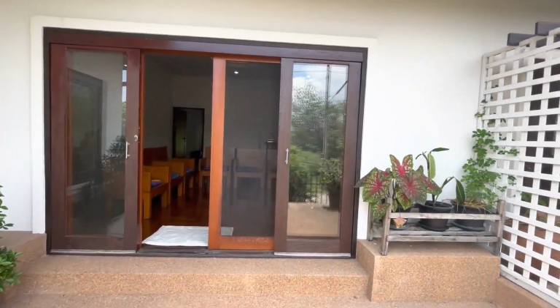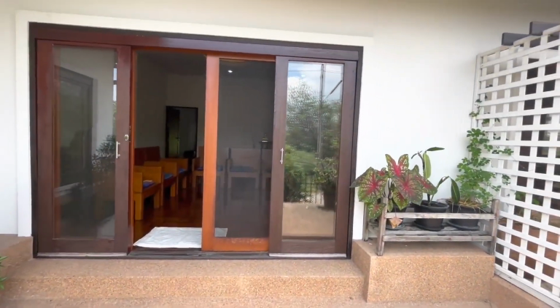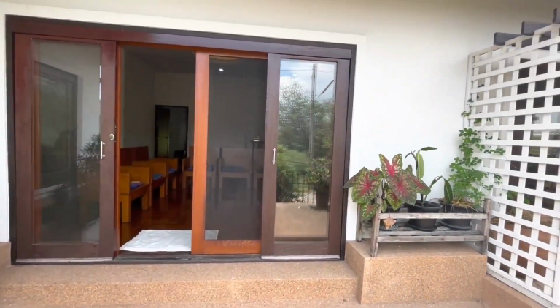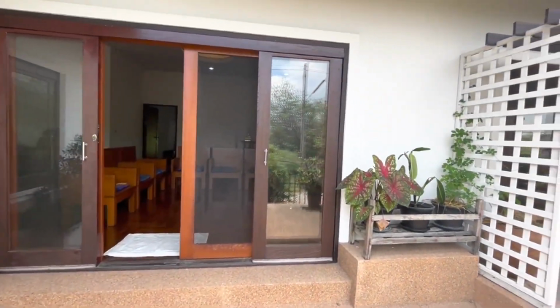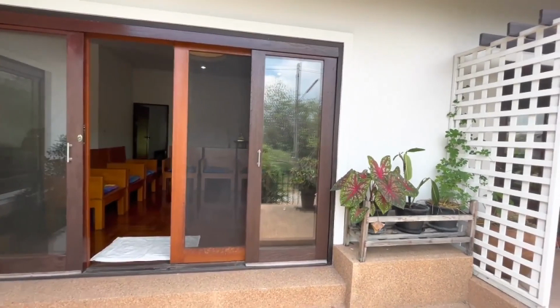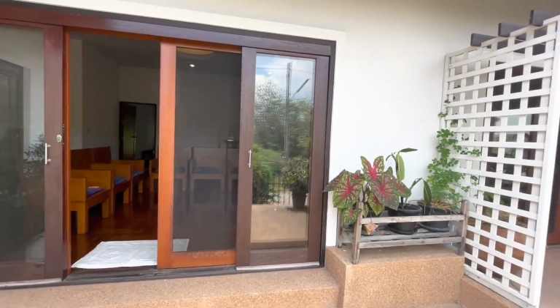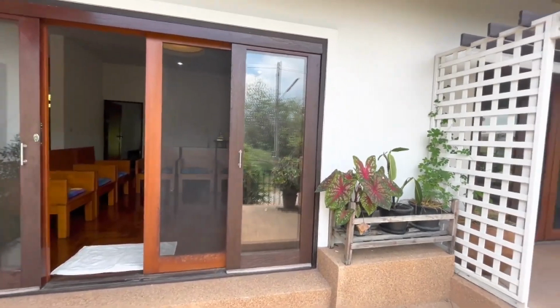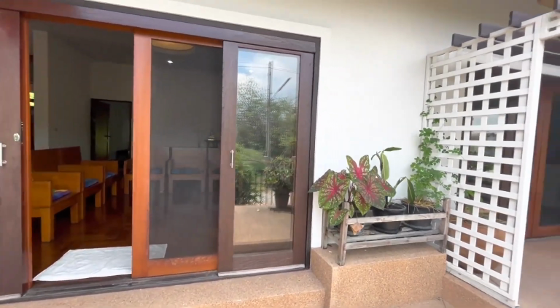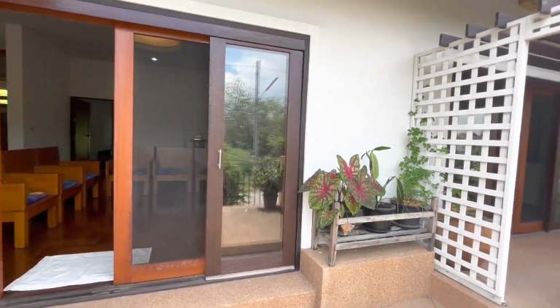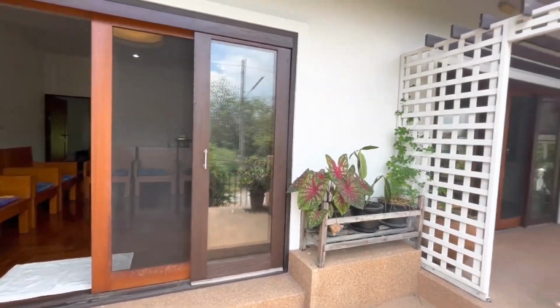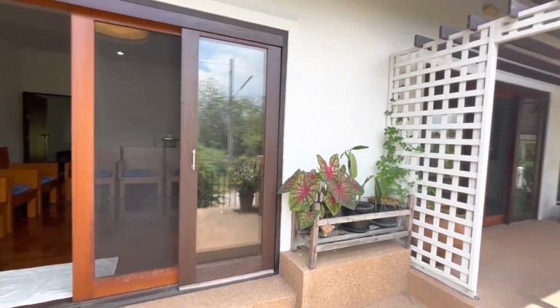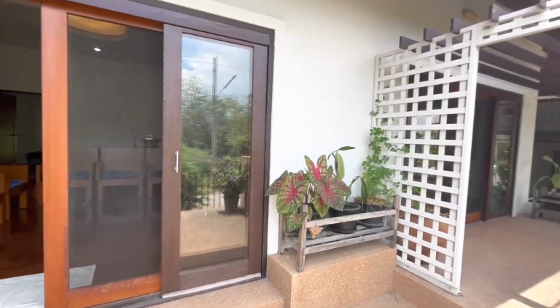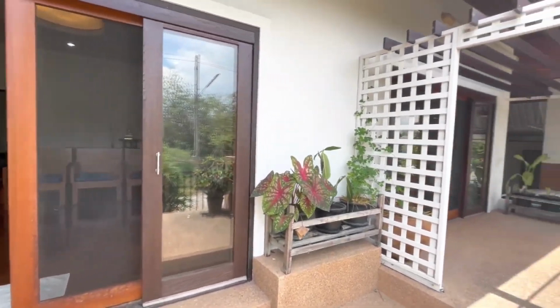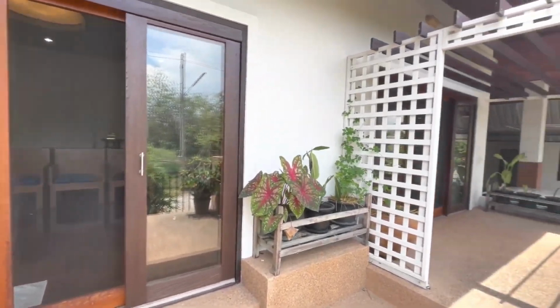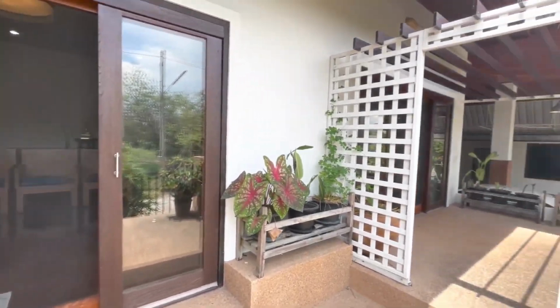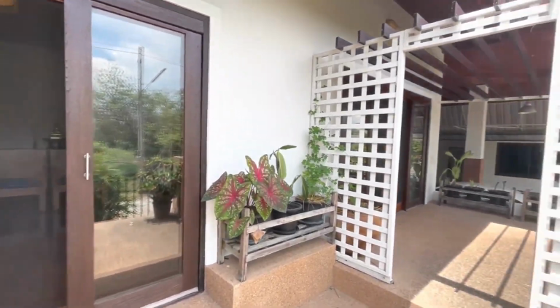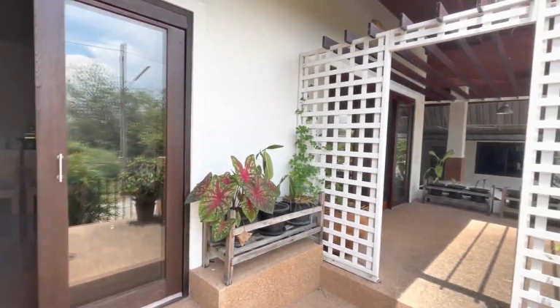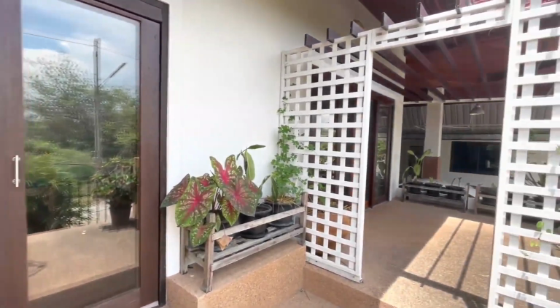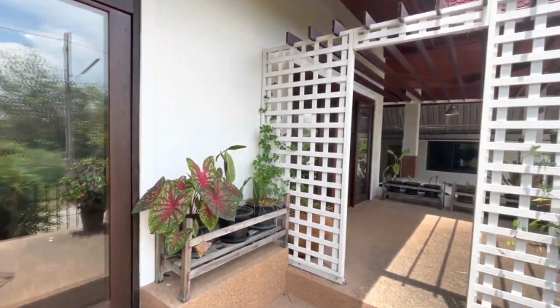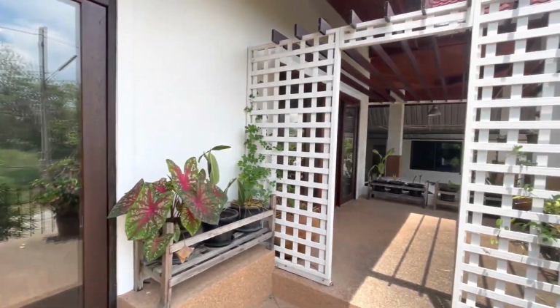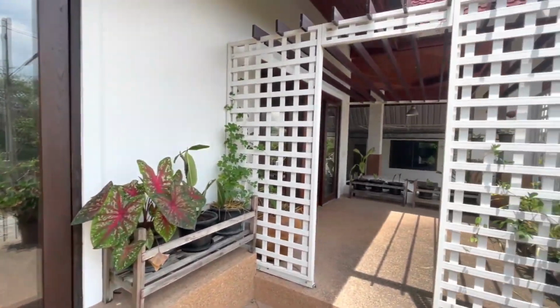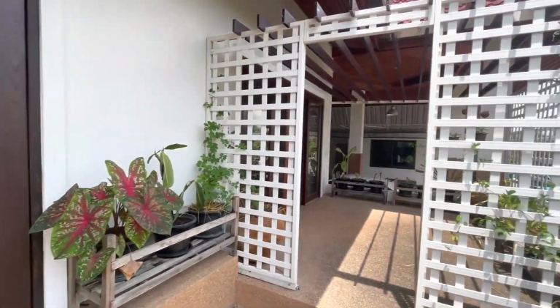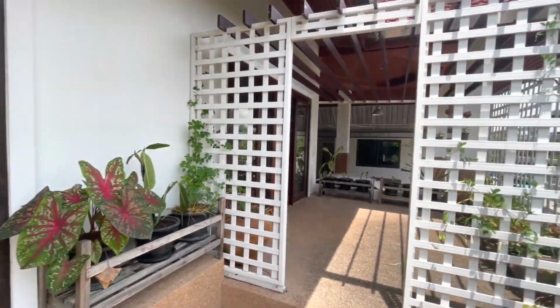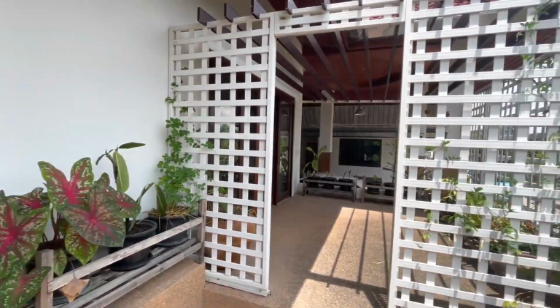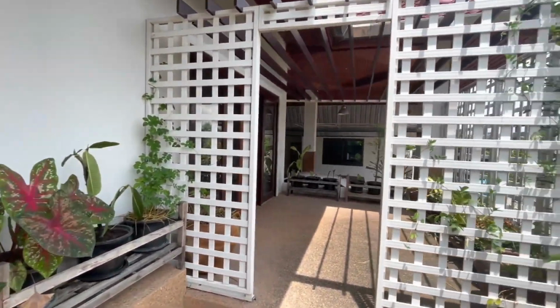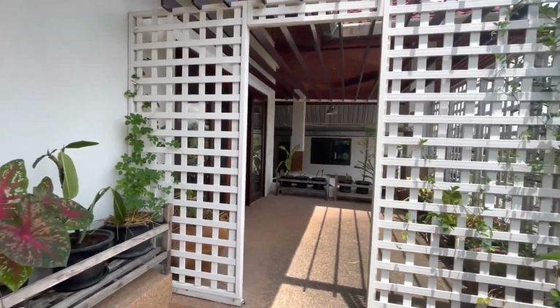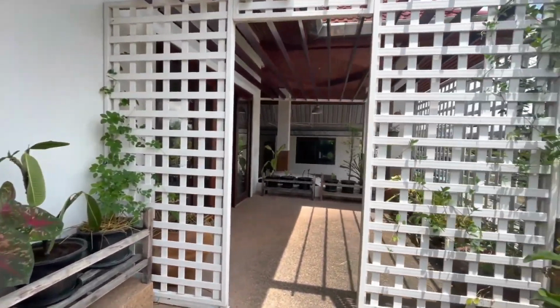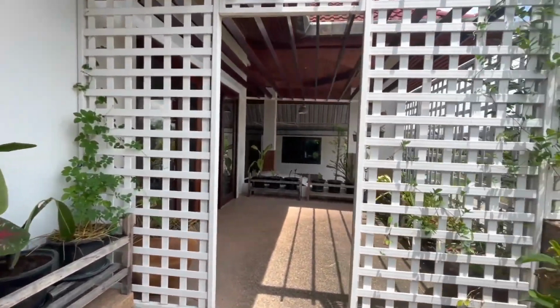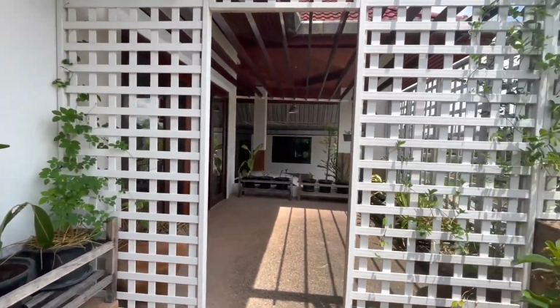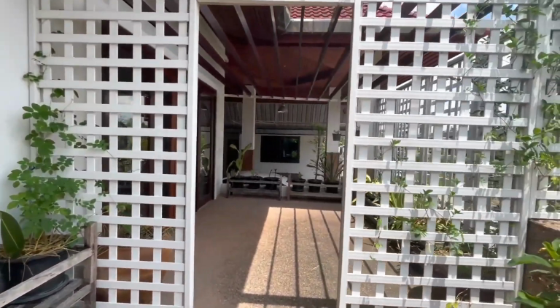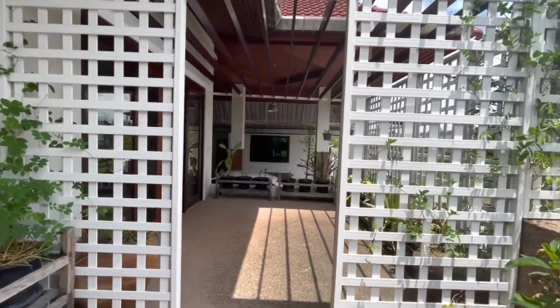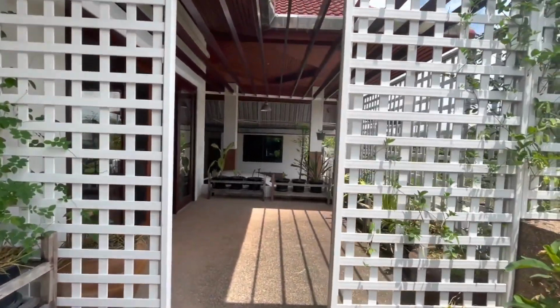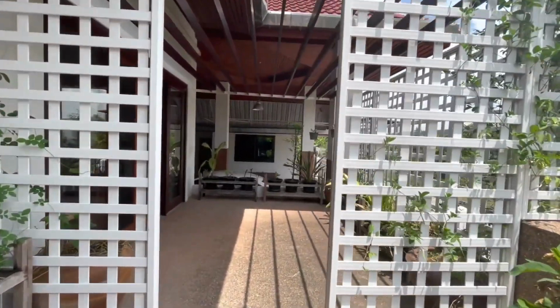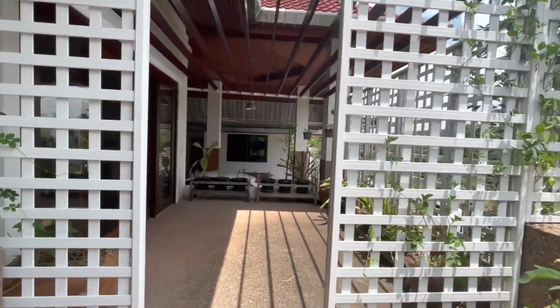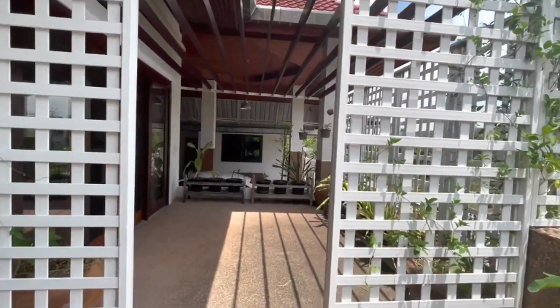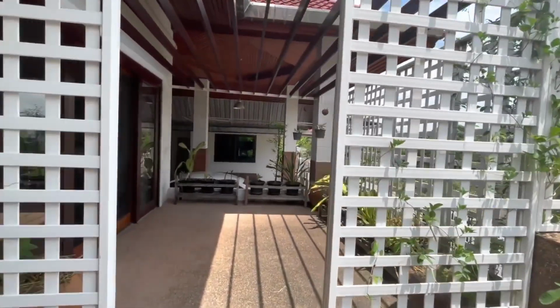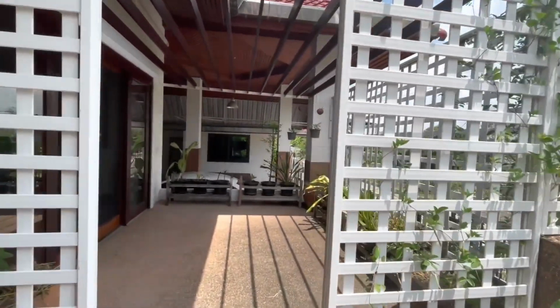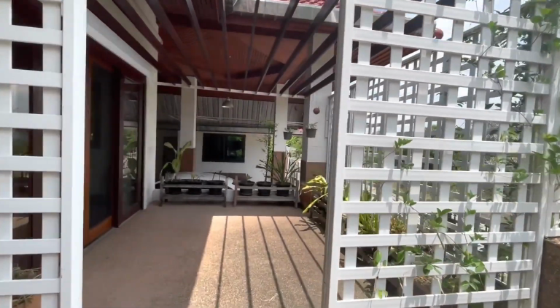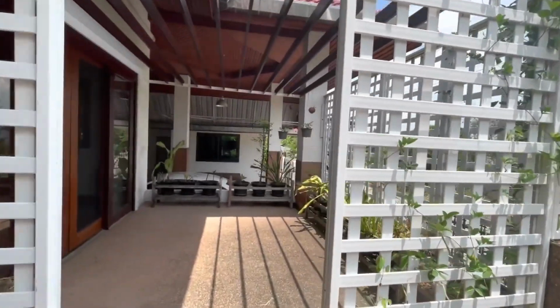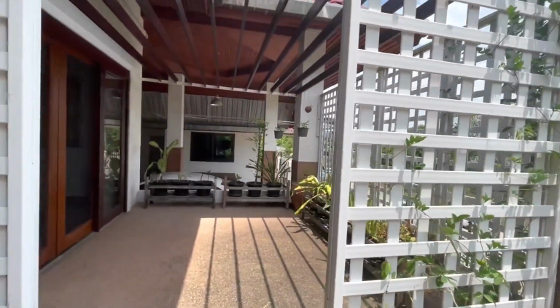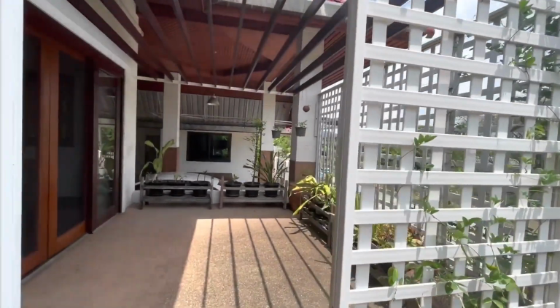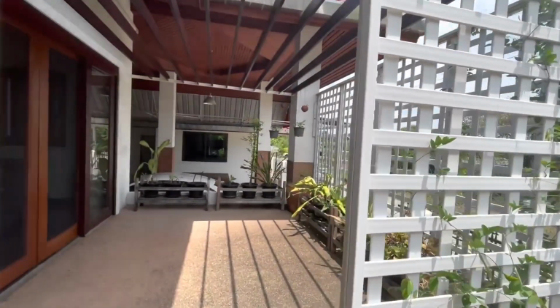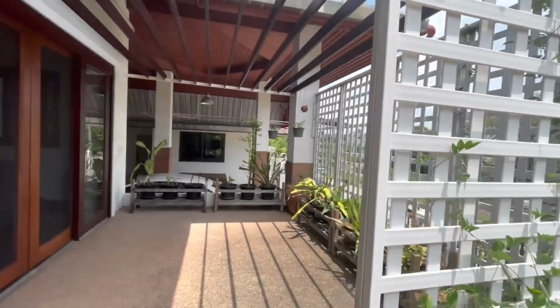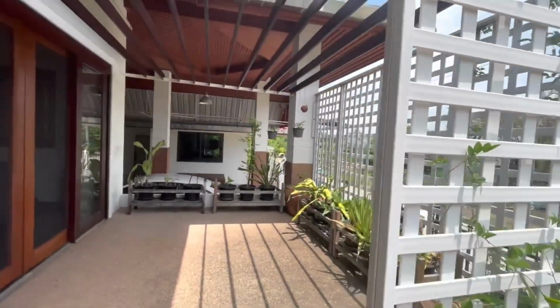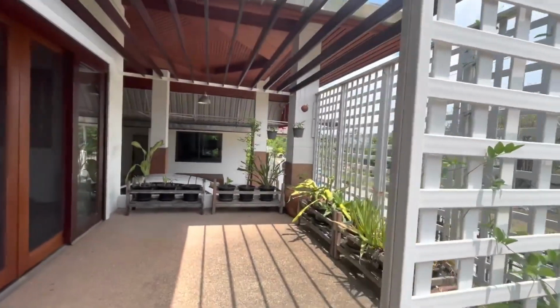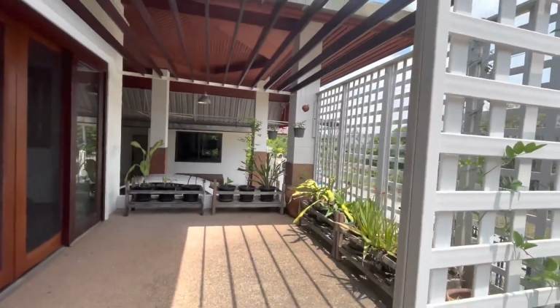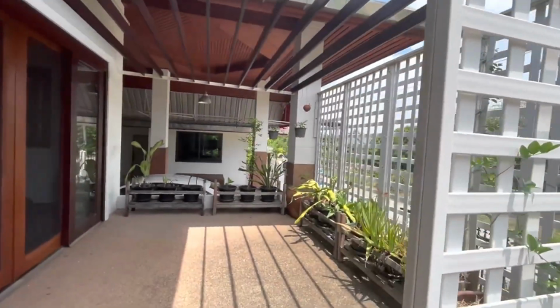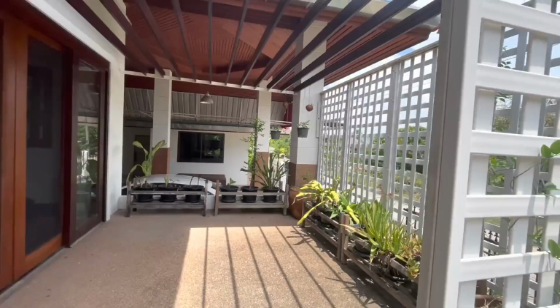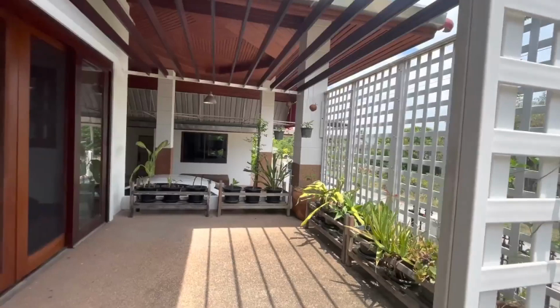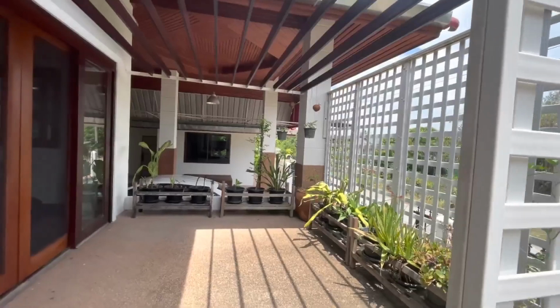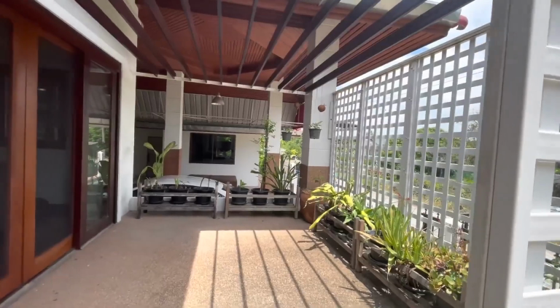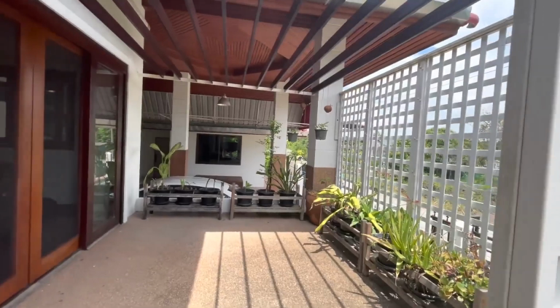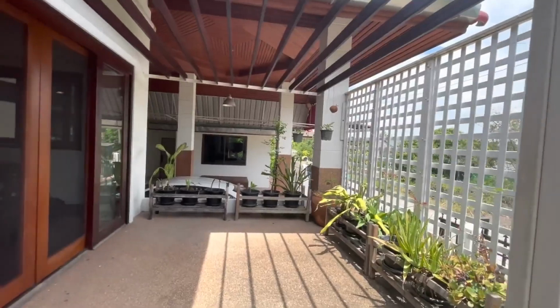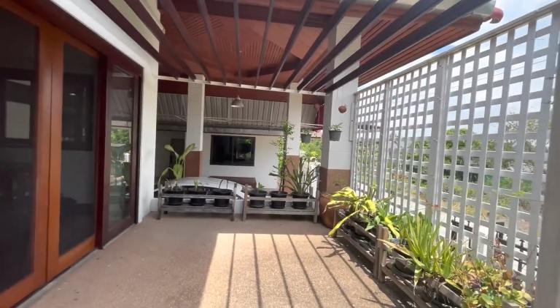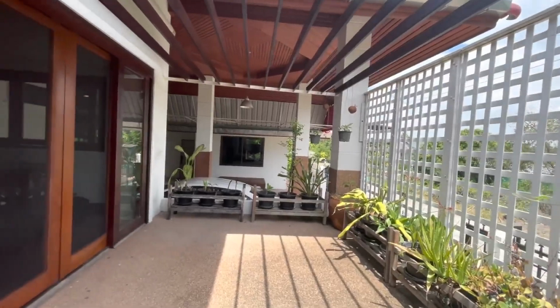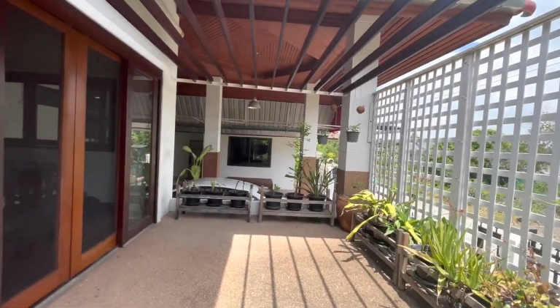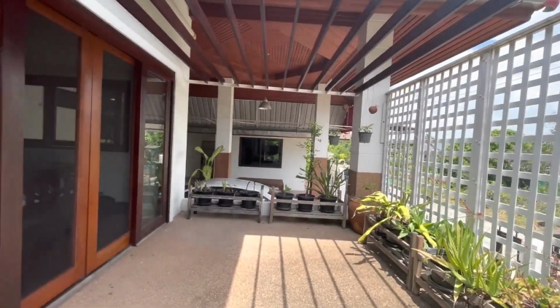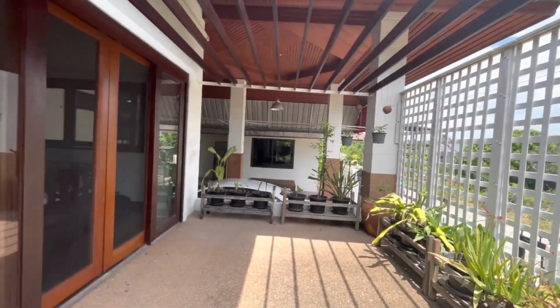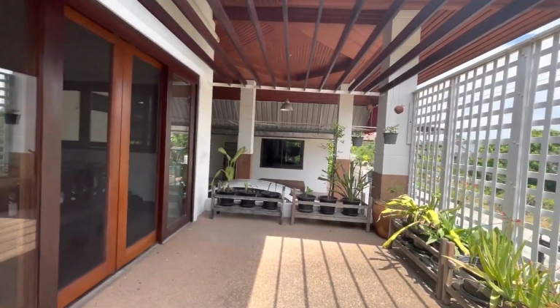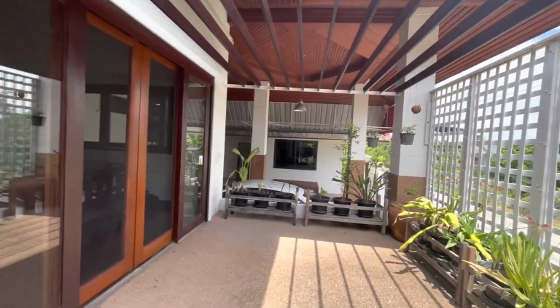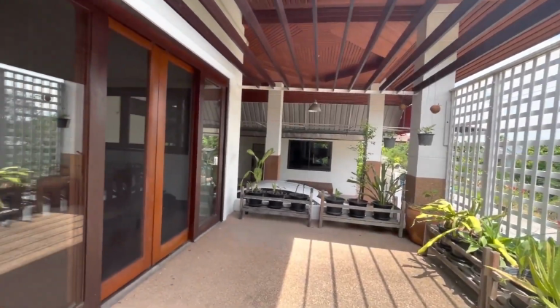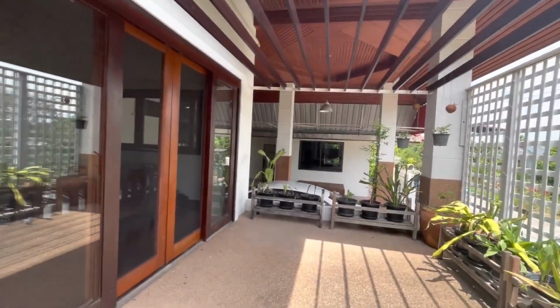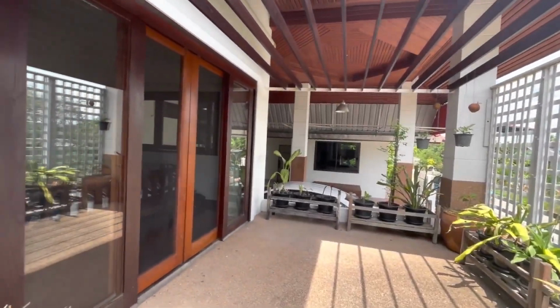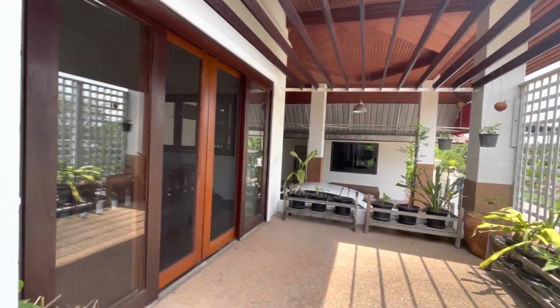This is the front entrance, on a very quiet rural road. There's a nice entrance with plenty of space, and they've built a very nice terrace here where you can enjoy the outdoors with a bit of shade.